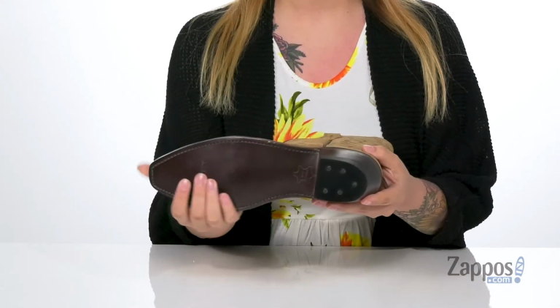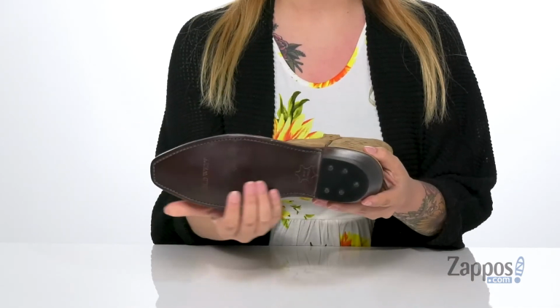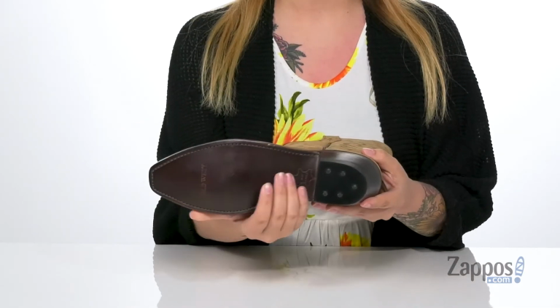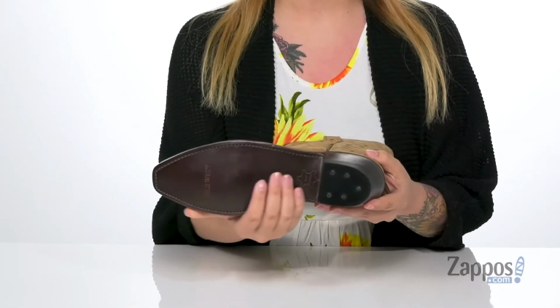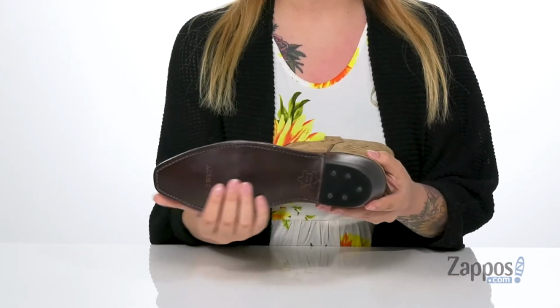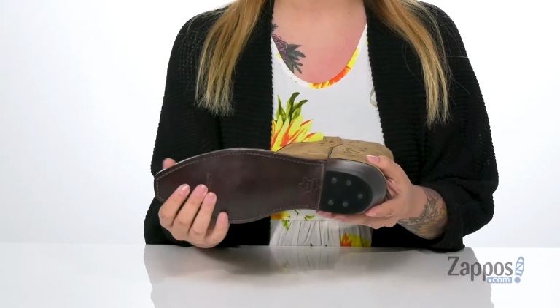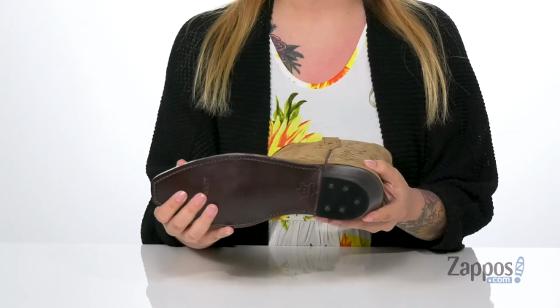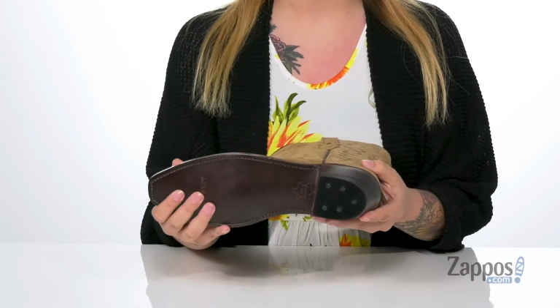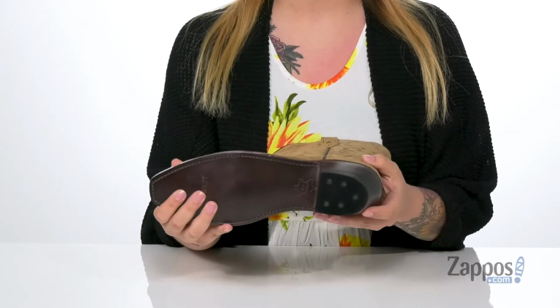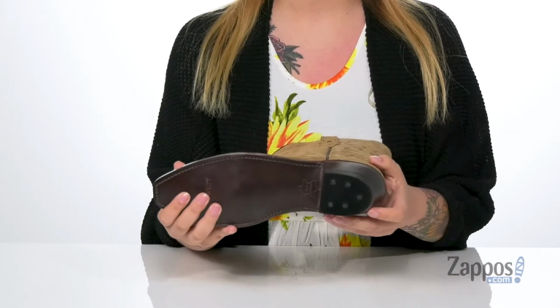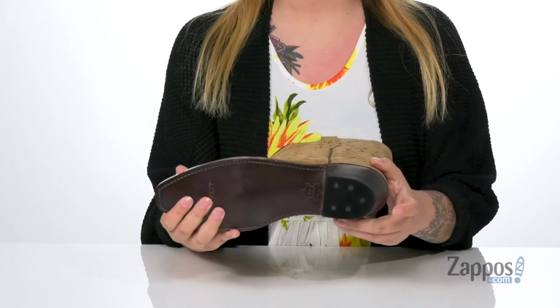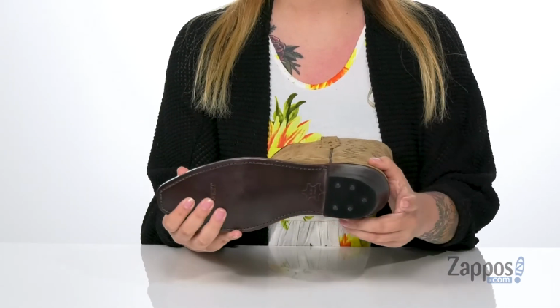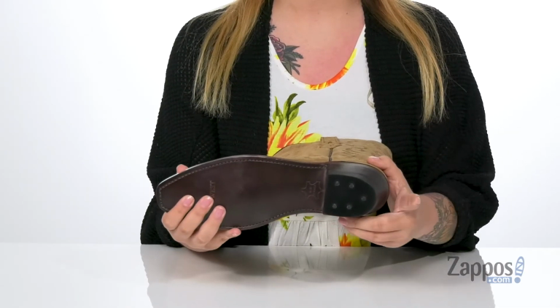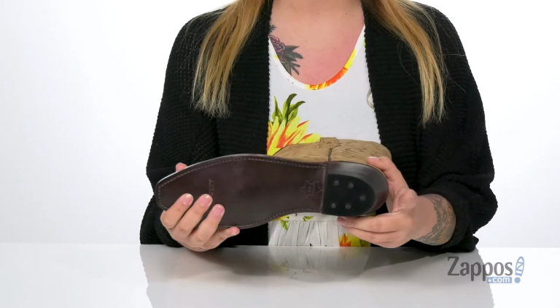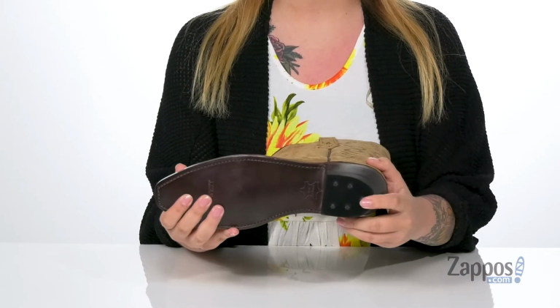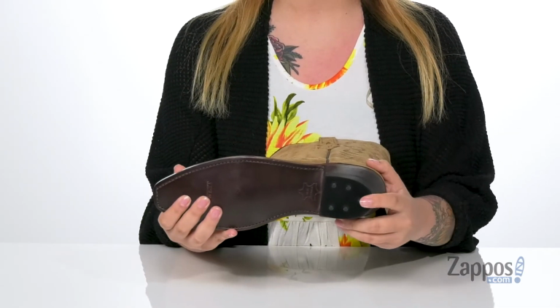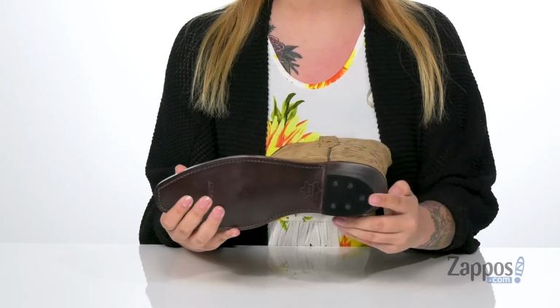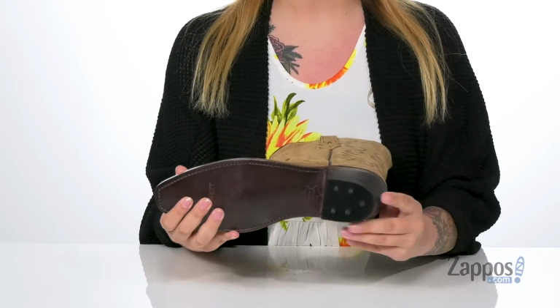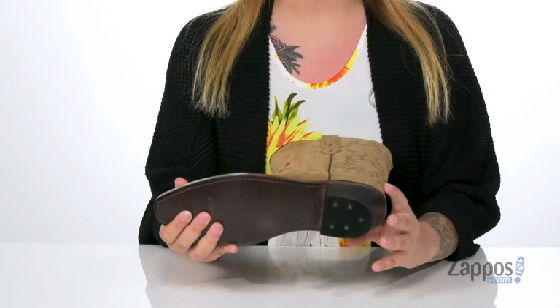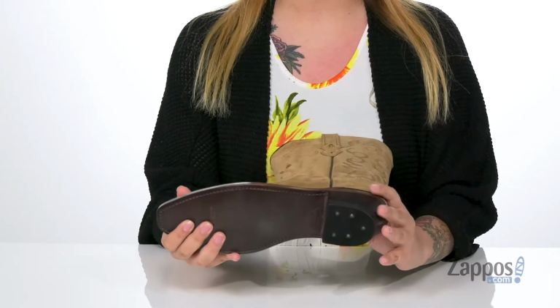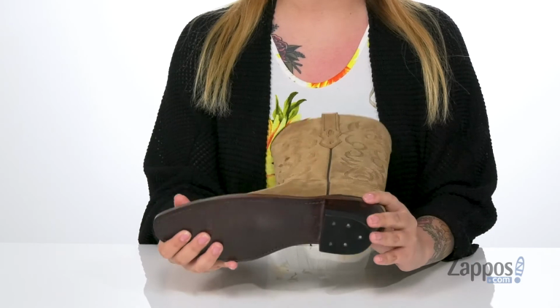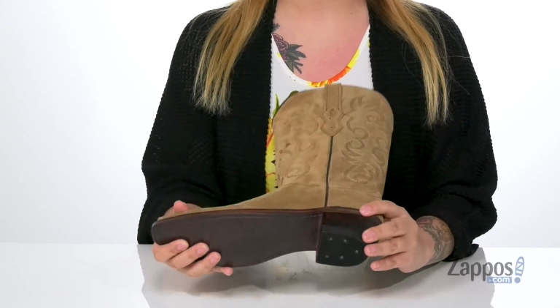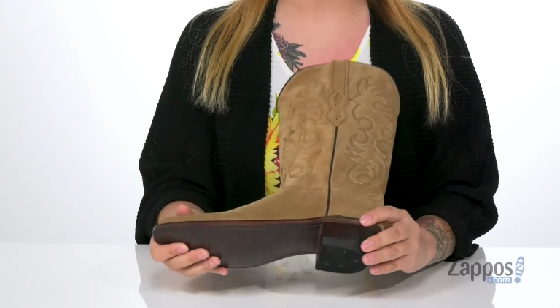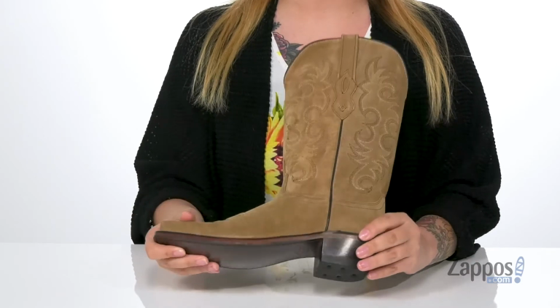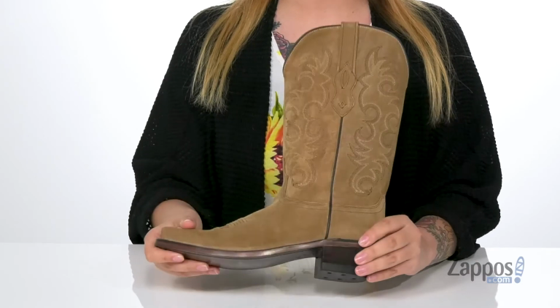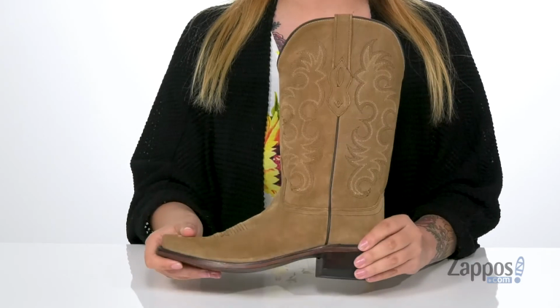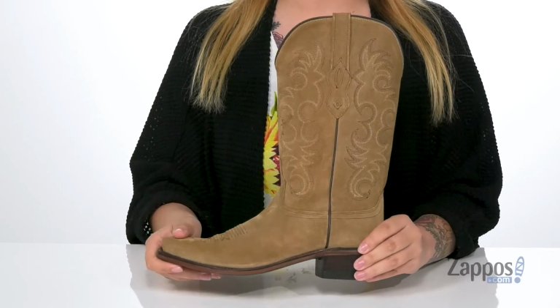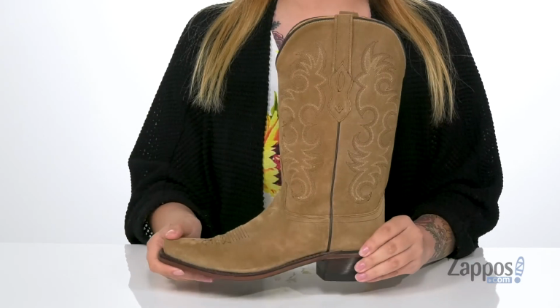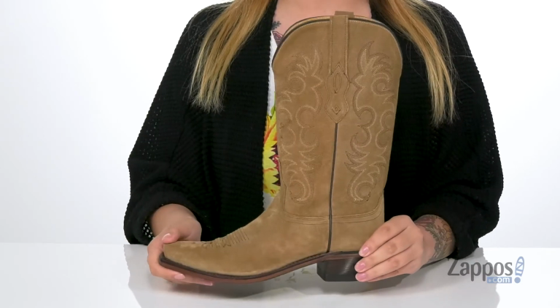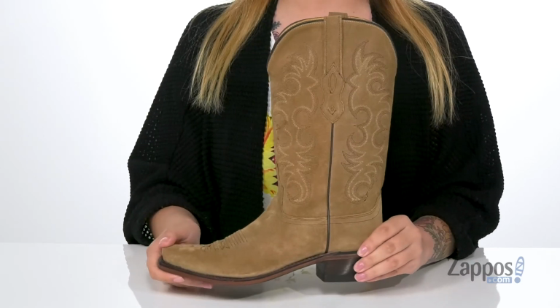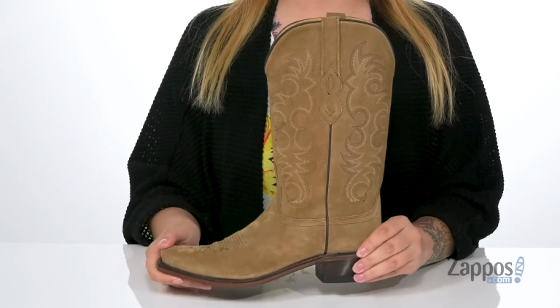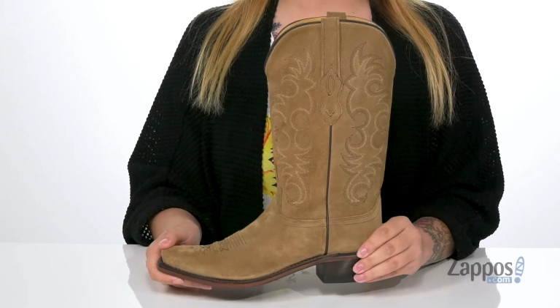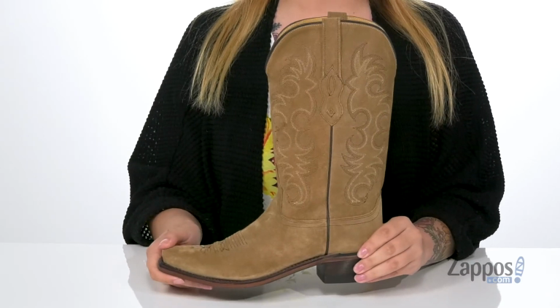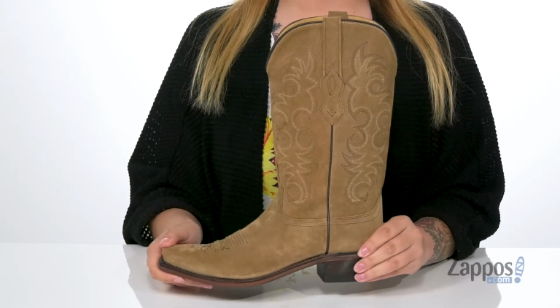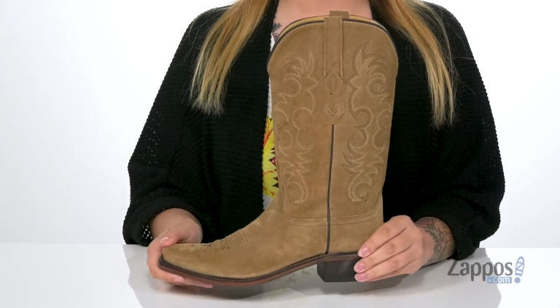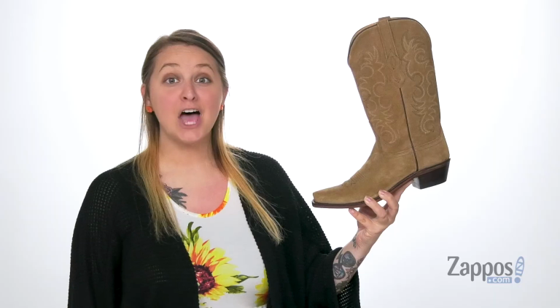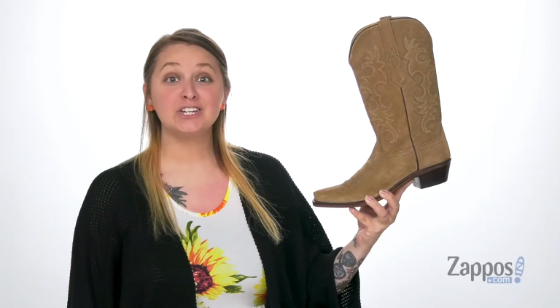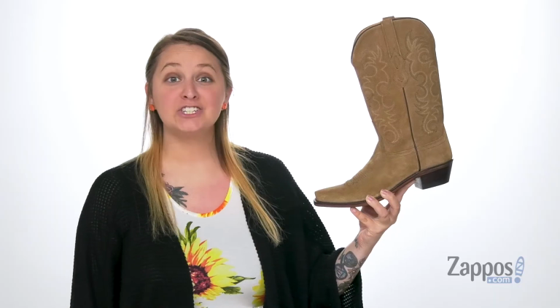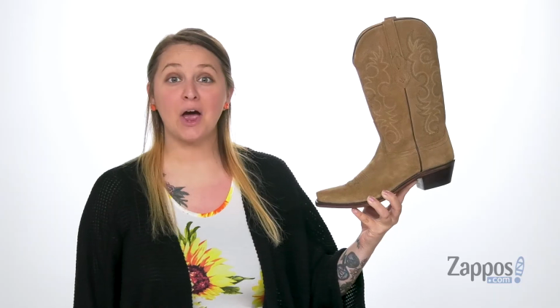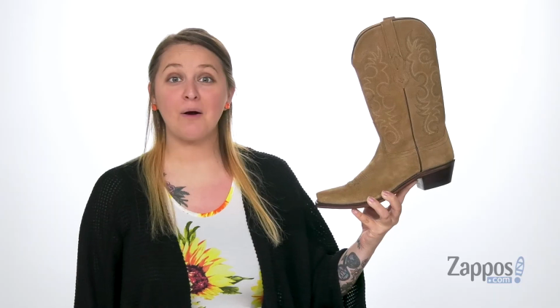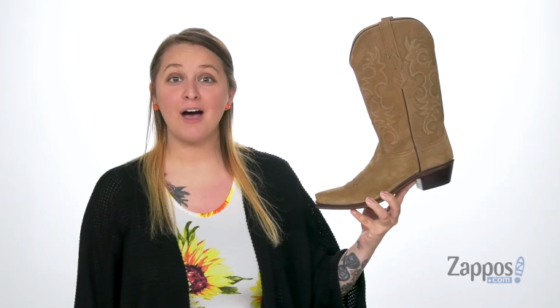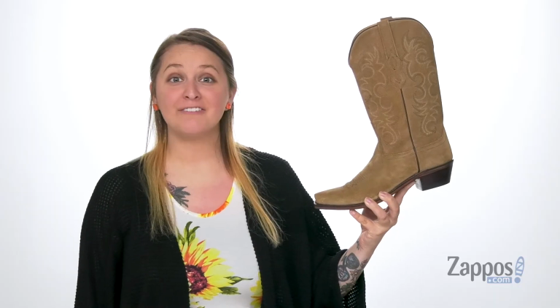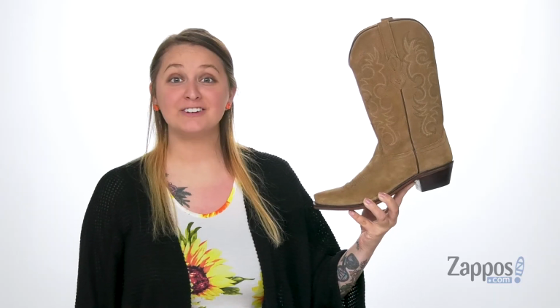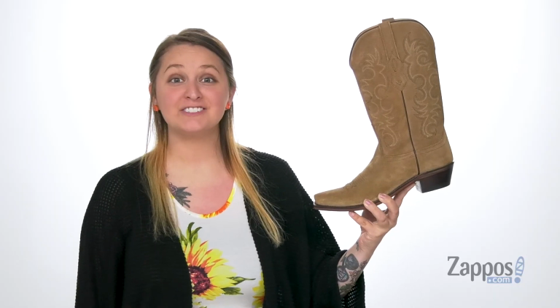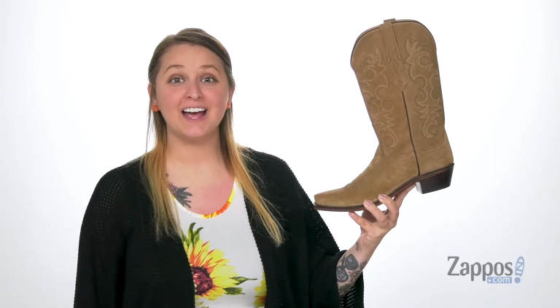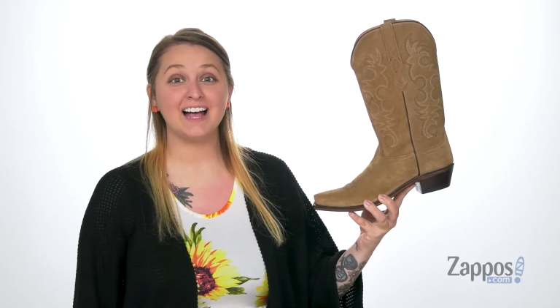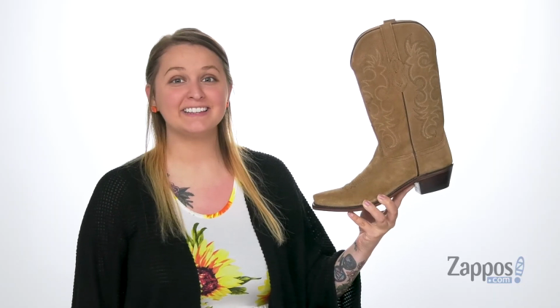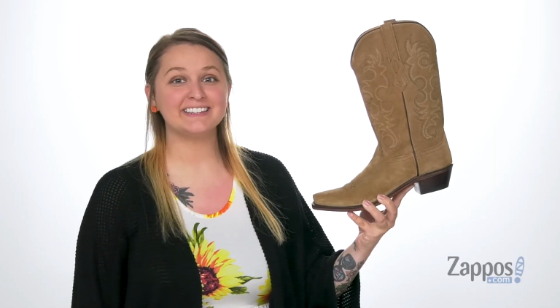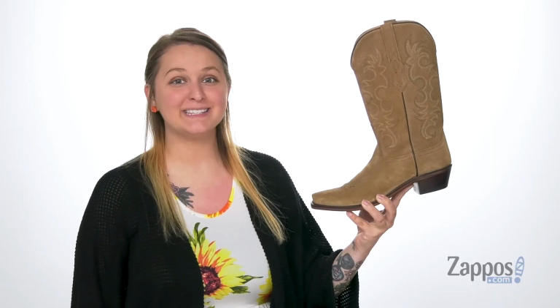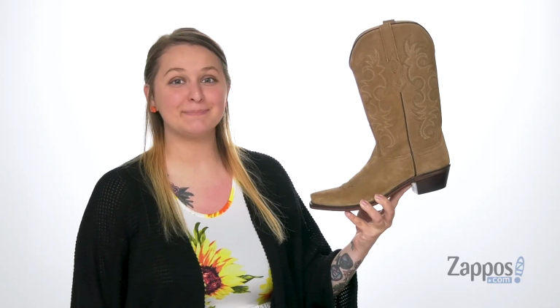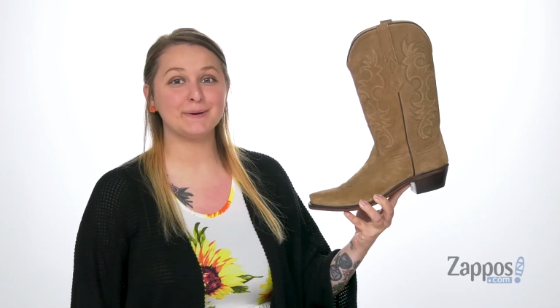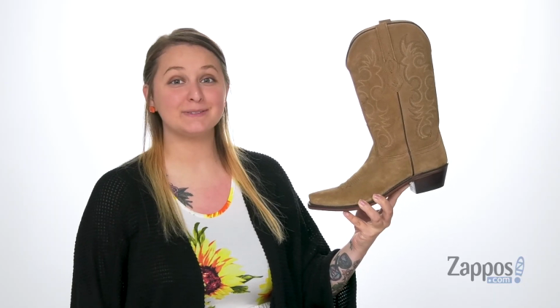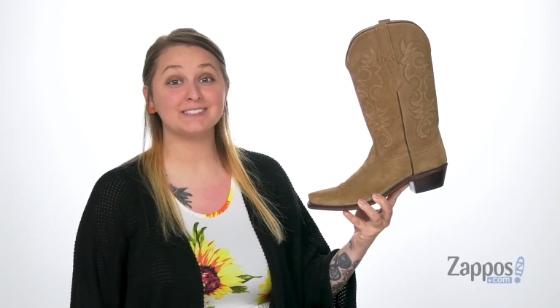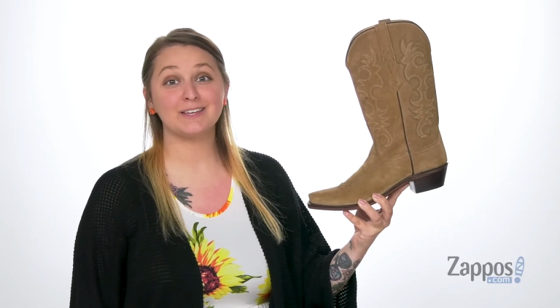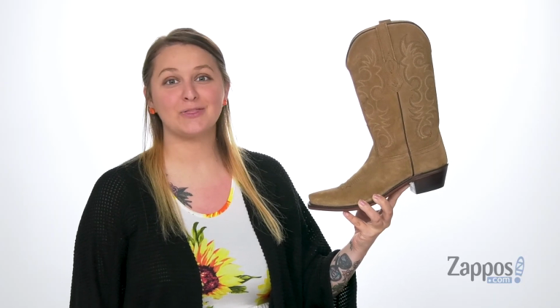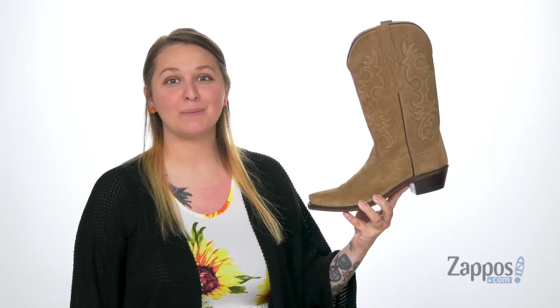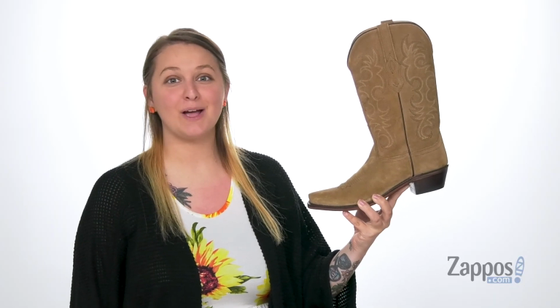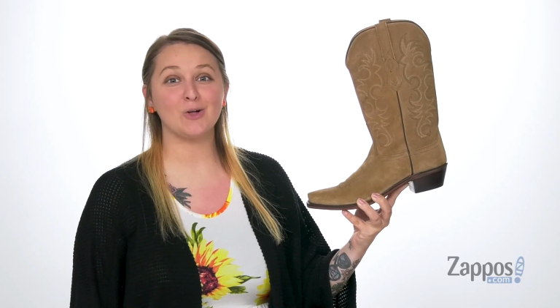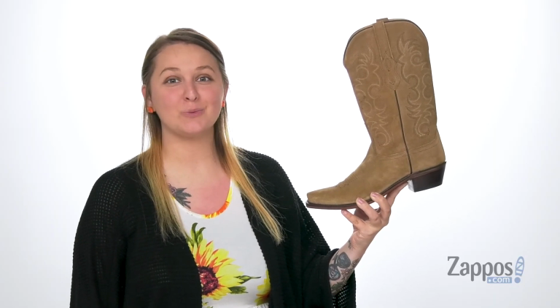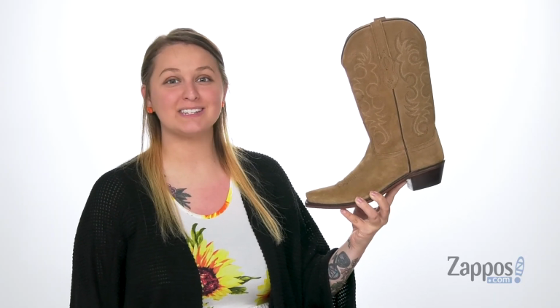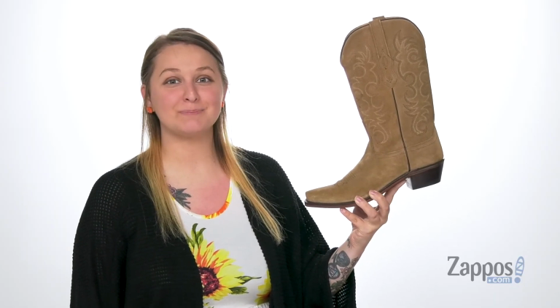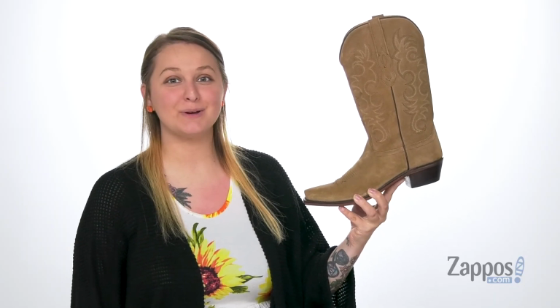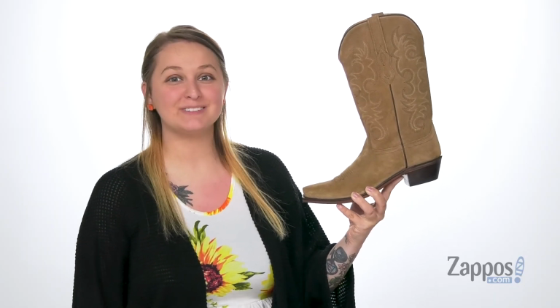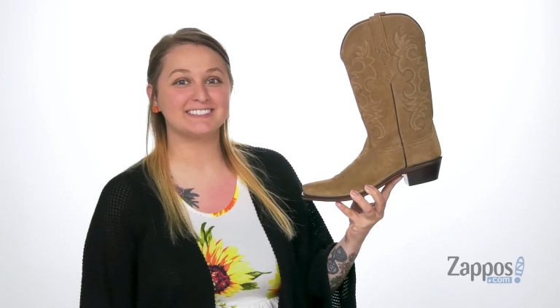Underneath is a smooth forefoot with a grippy heel for traction. Show off your style in these boots — they're by Old West Boots.